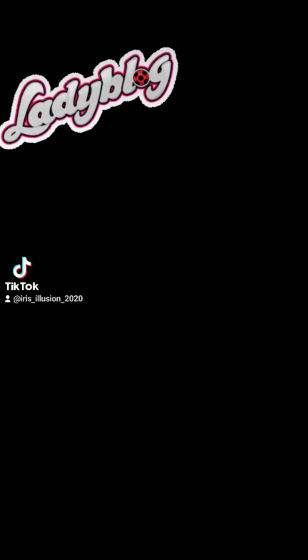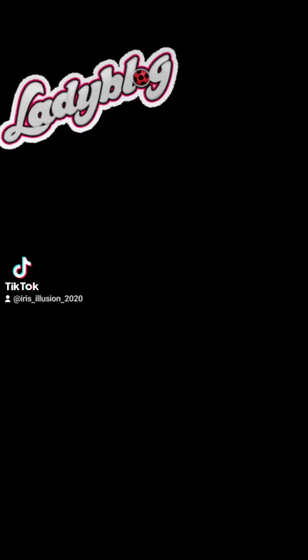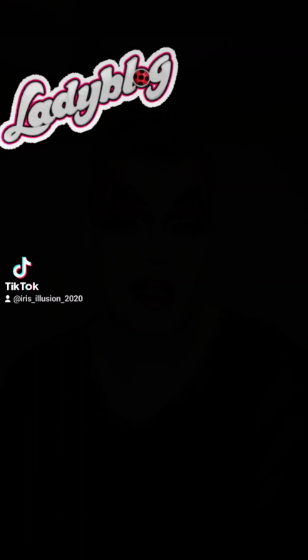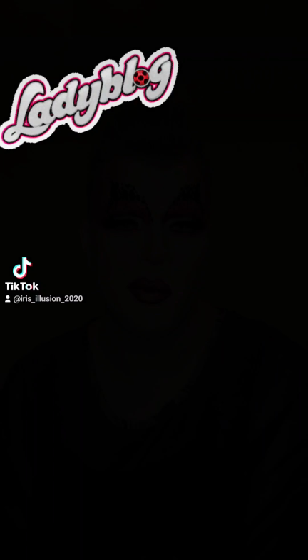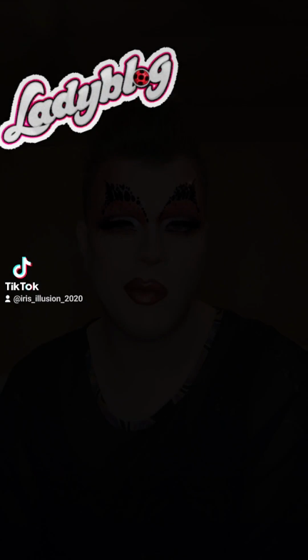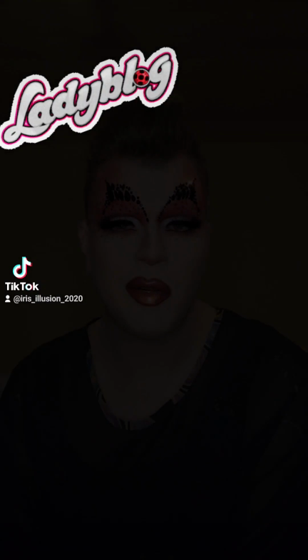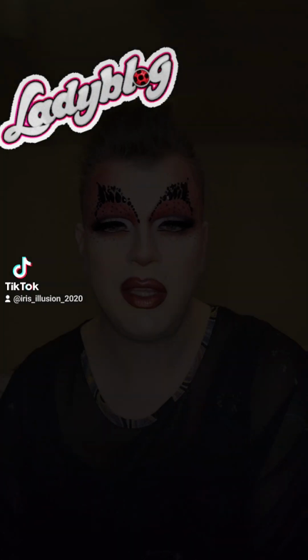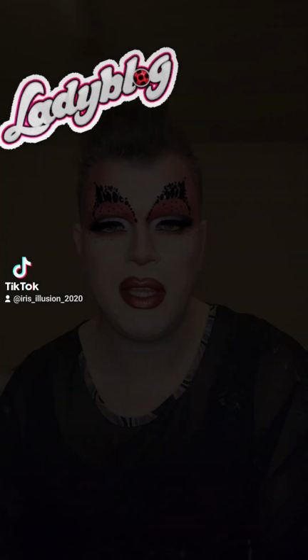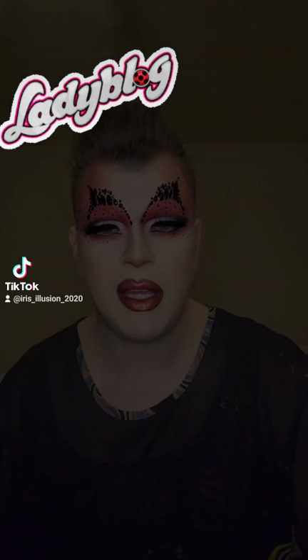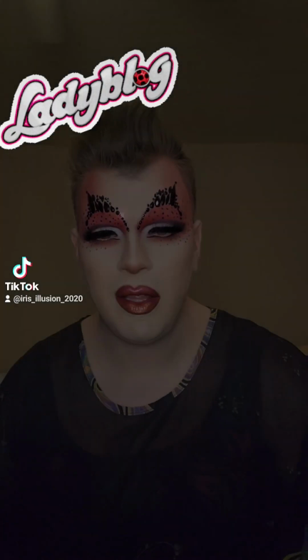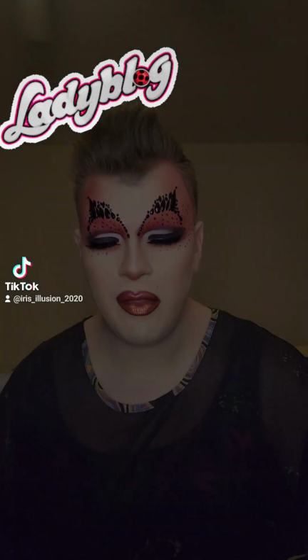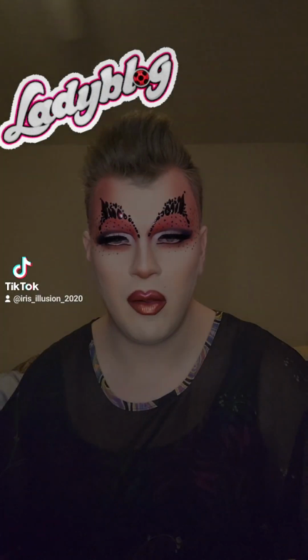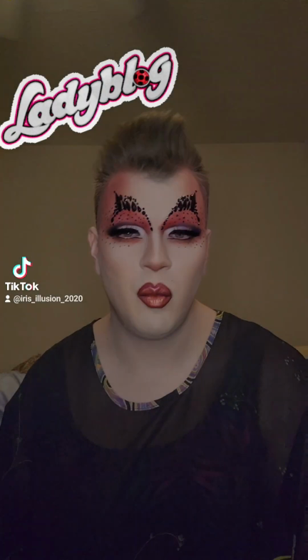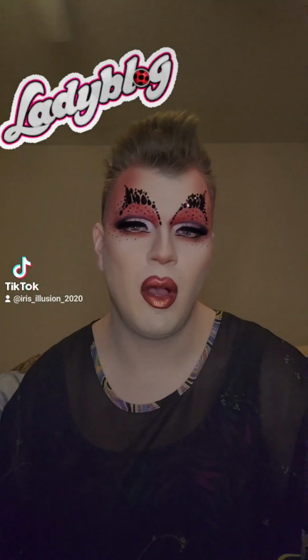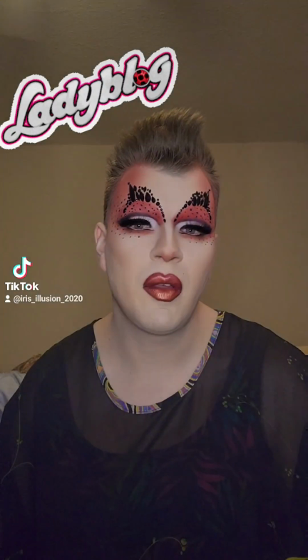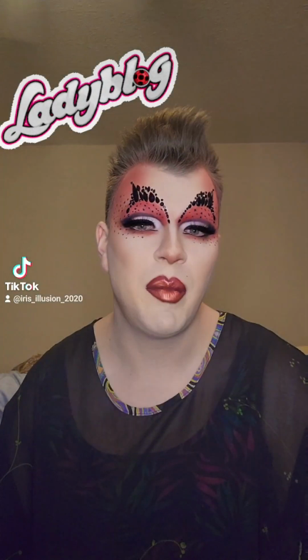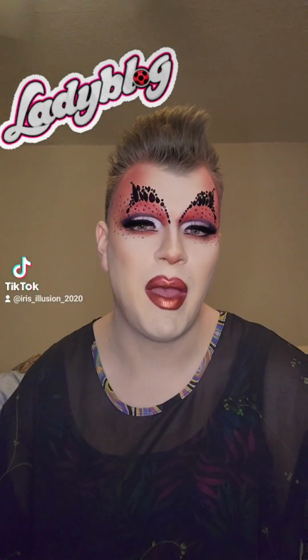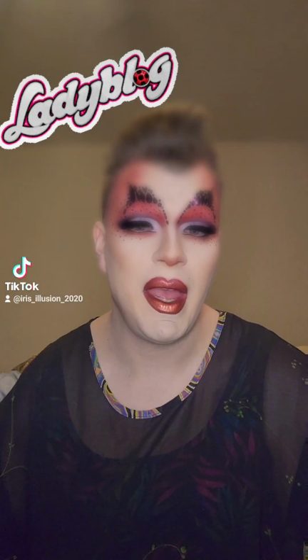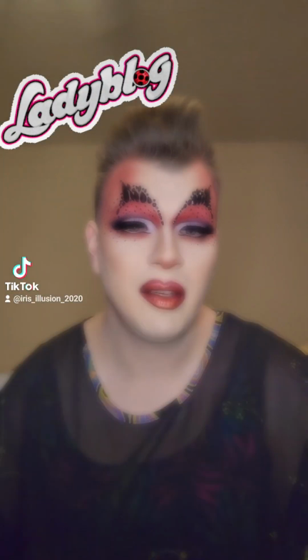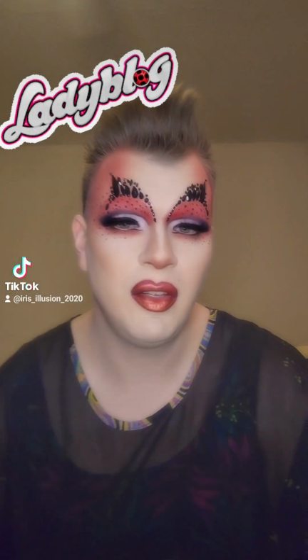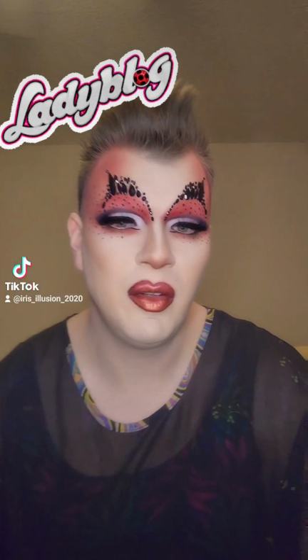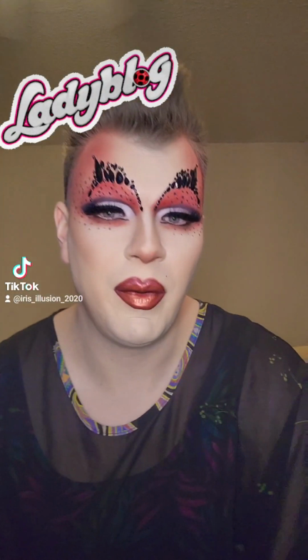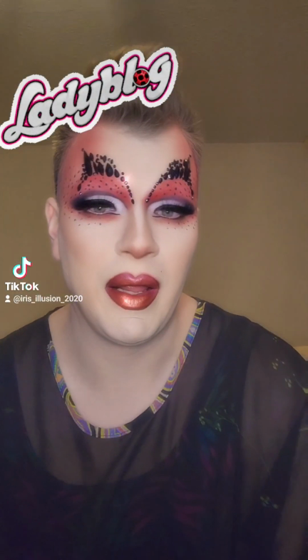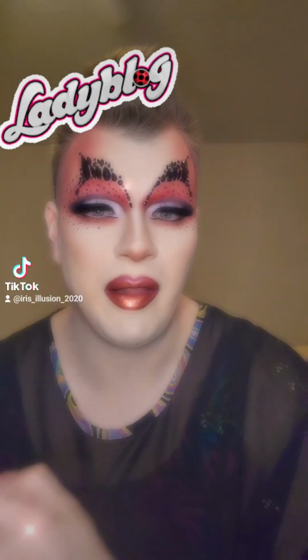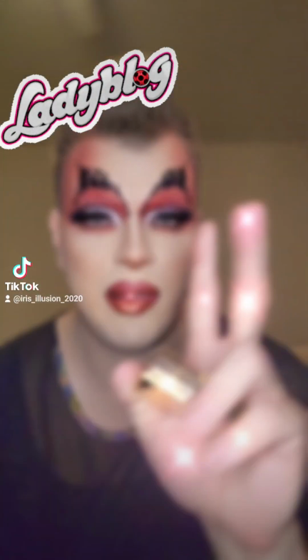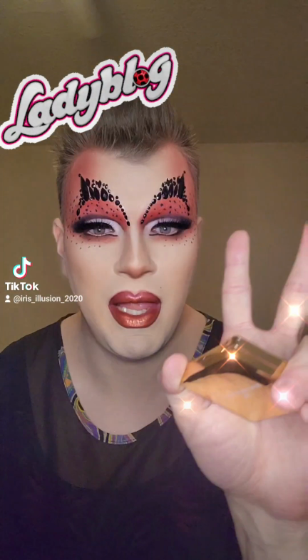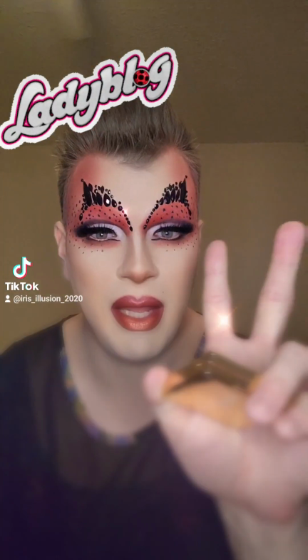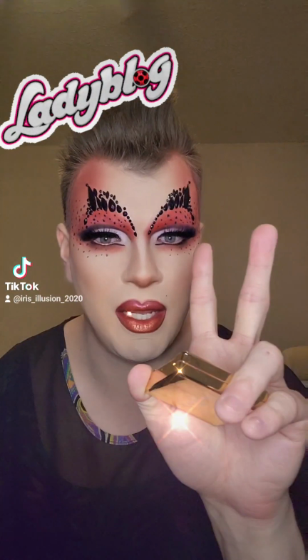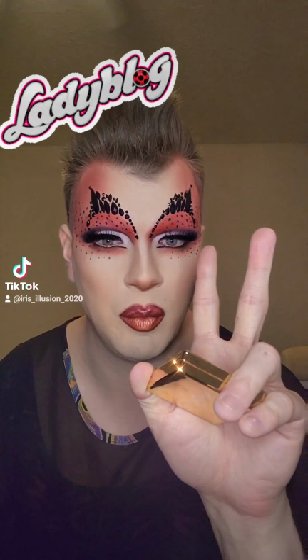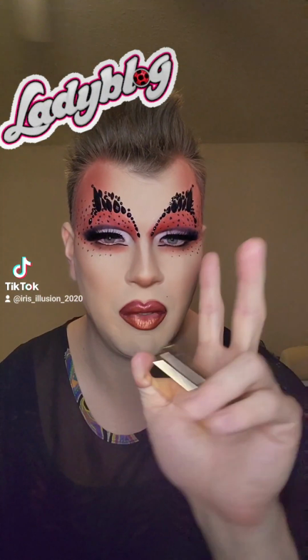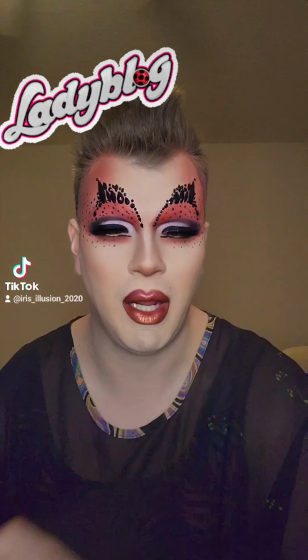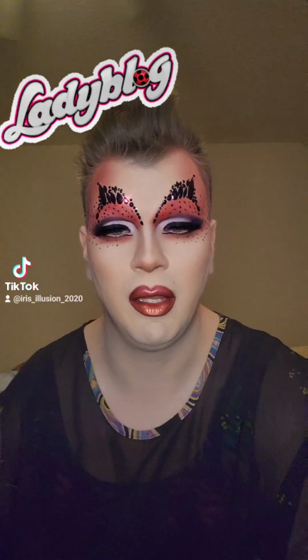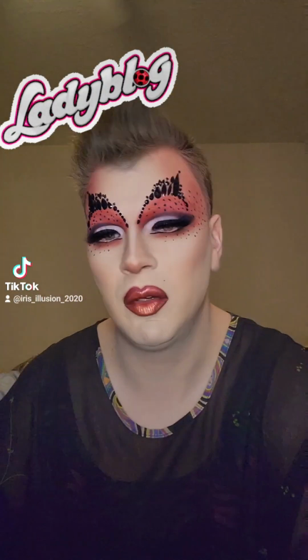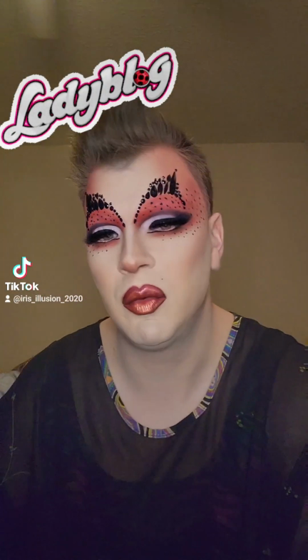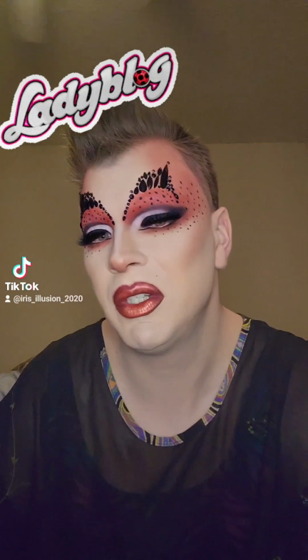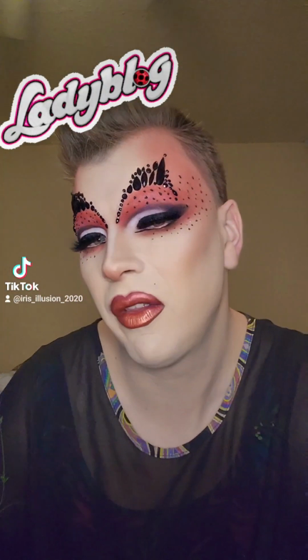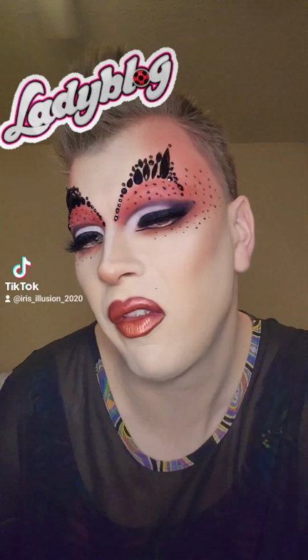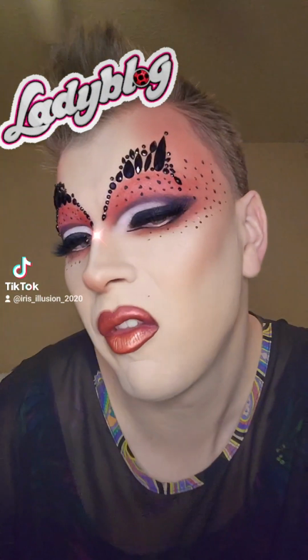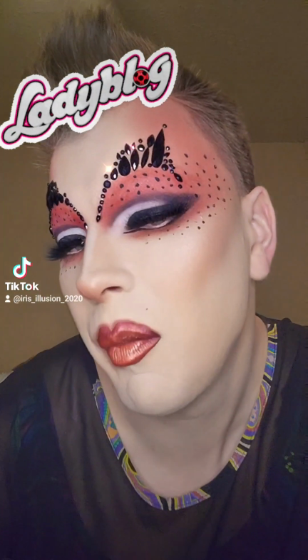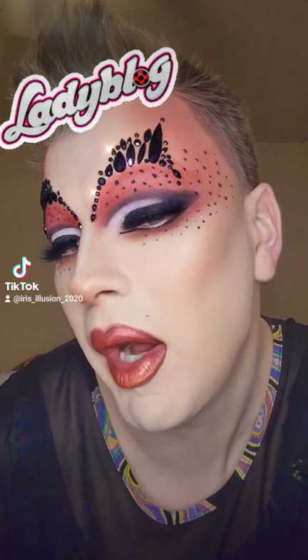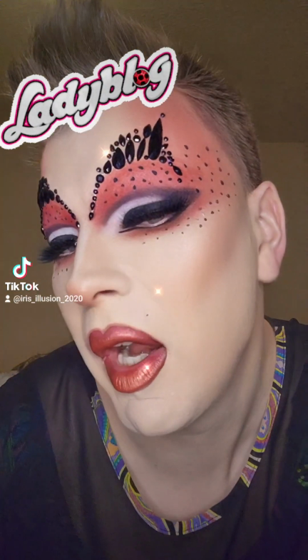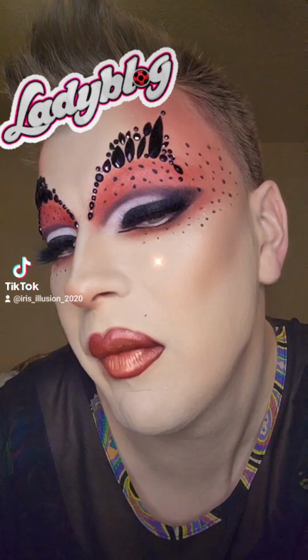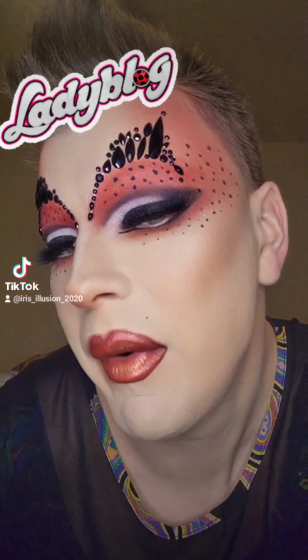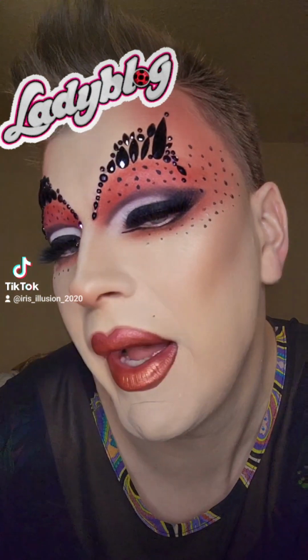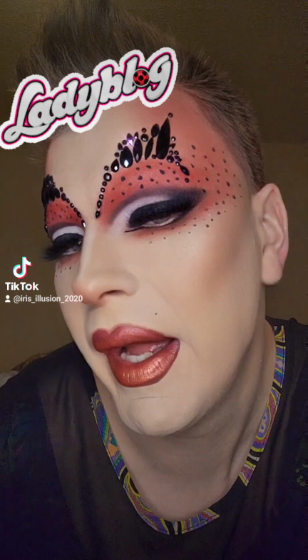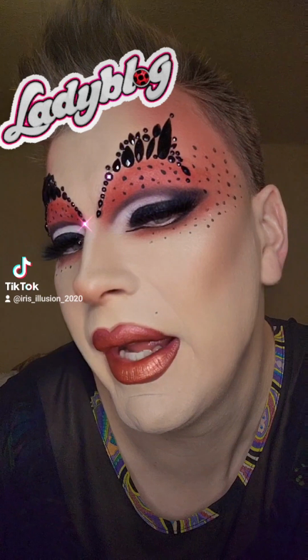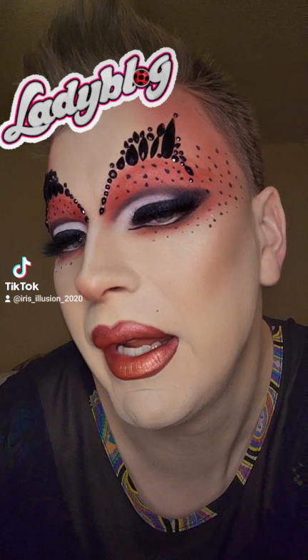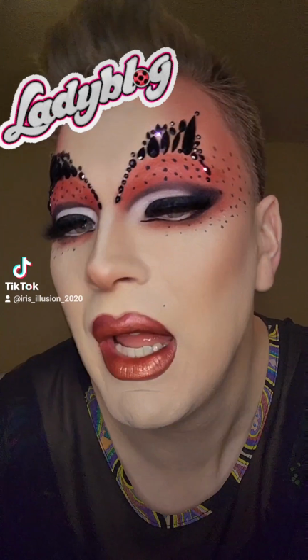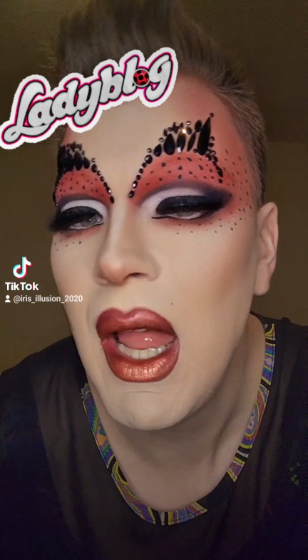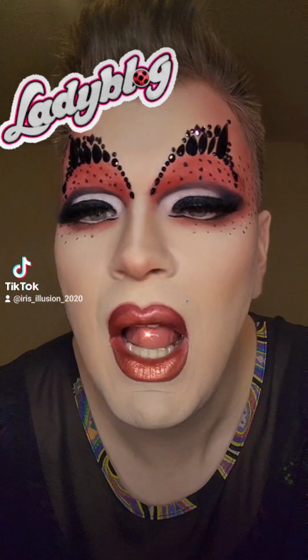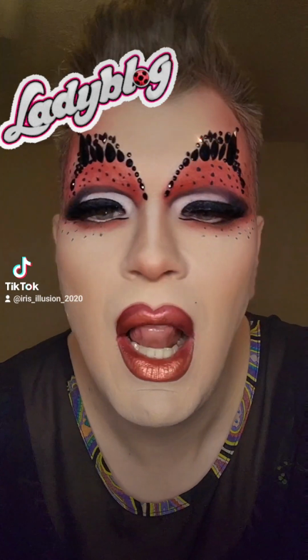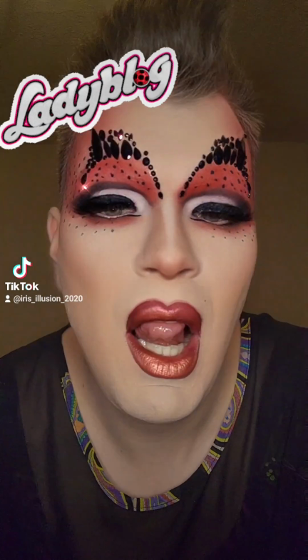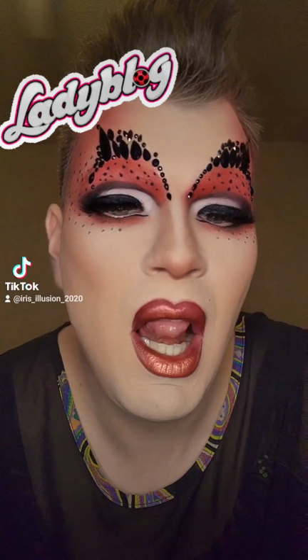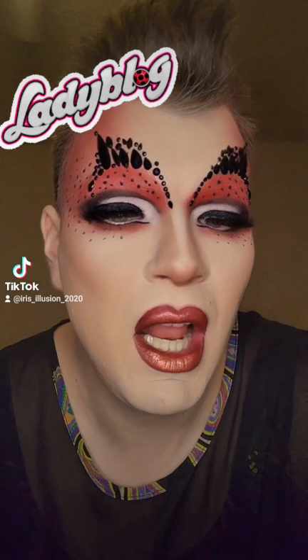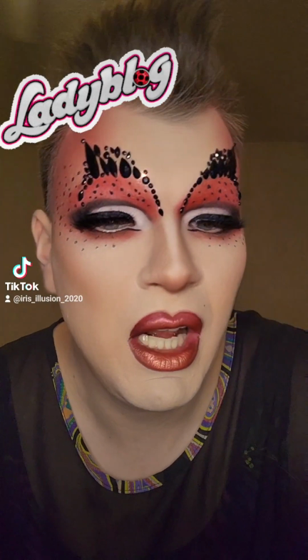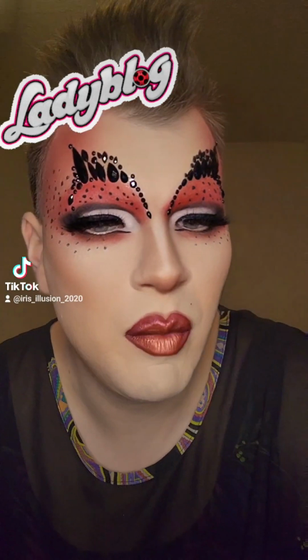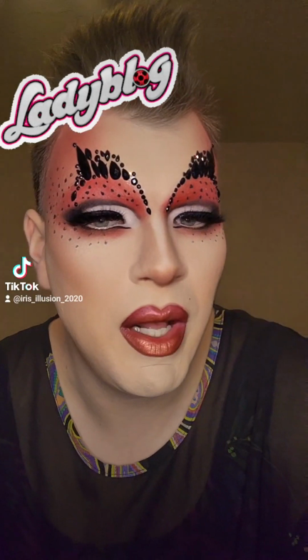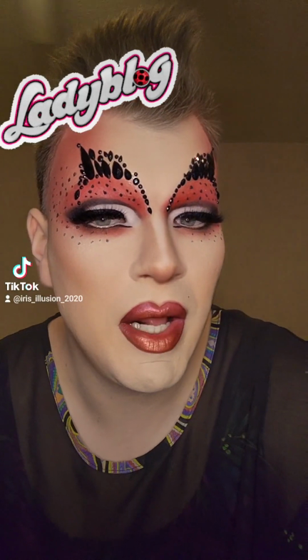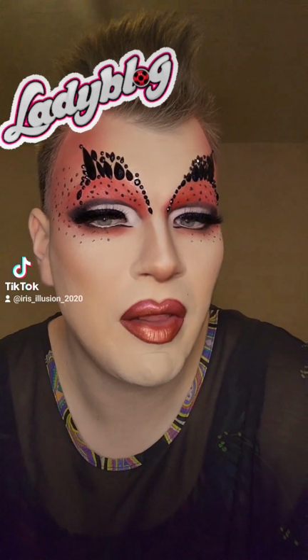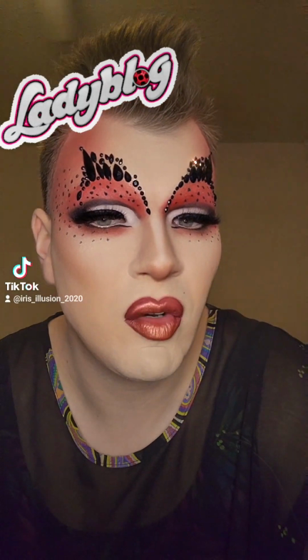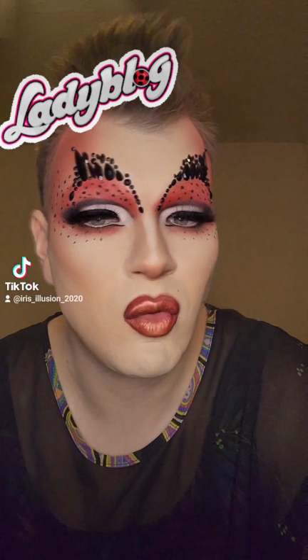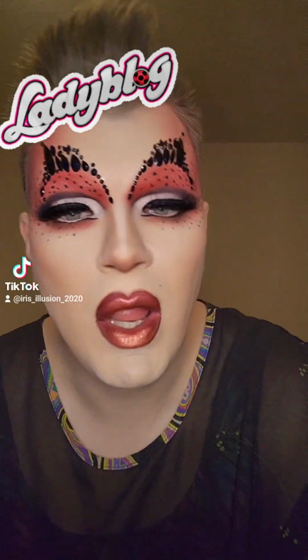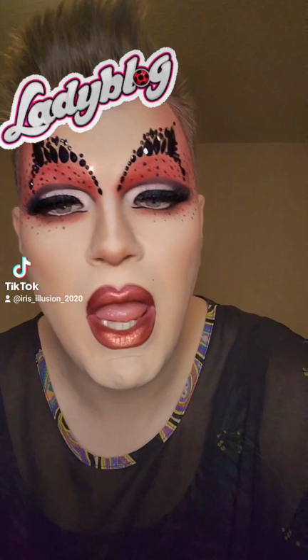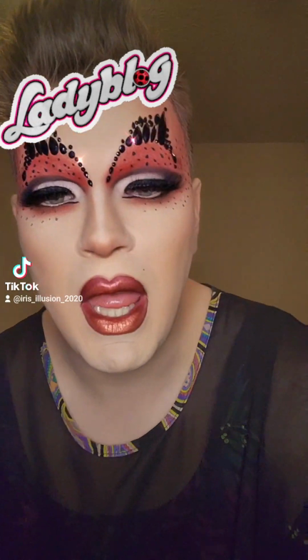Good morning, guys, and welcome back to my second Pride look, which is inspired by Ladybugs in red.